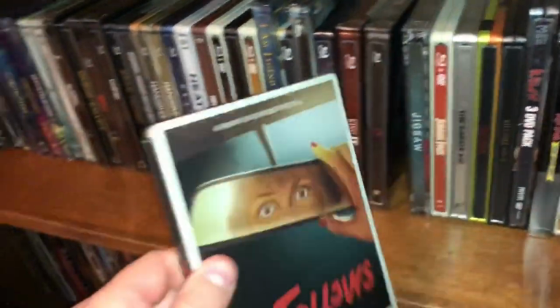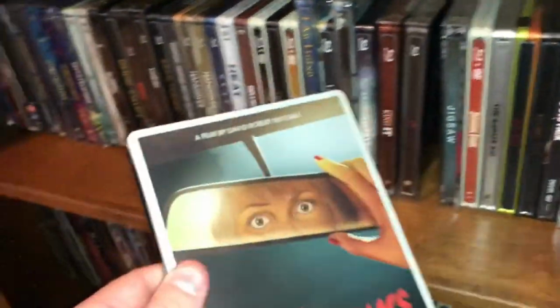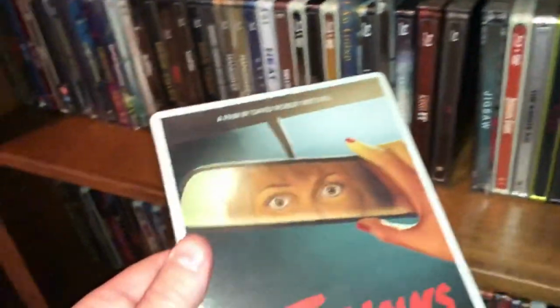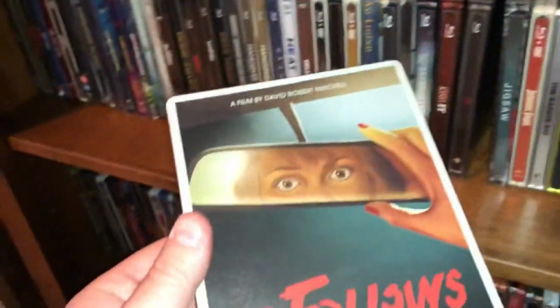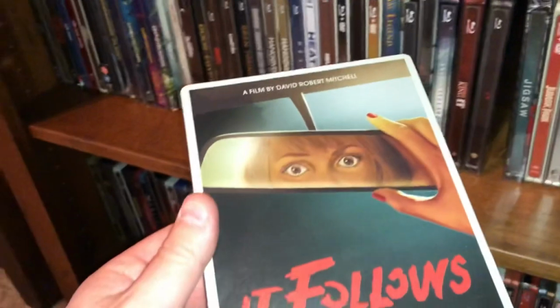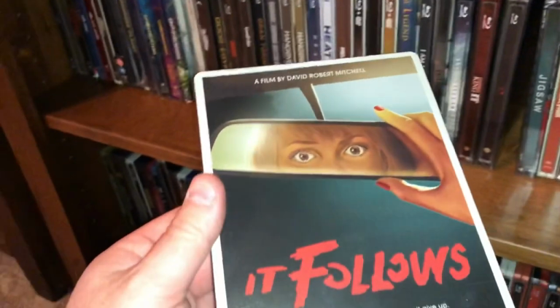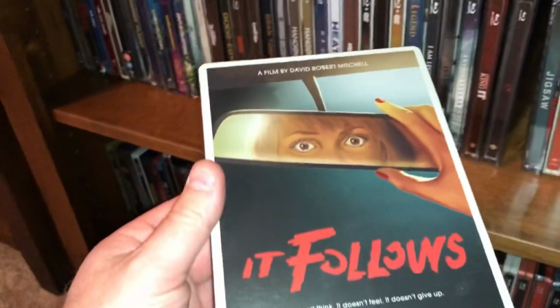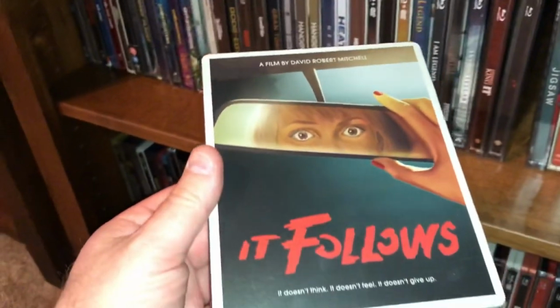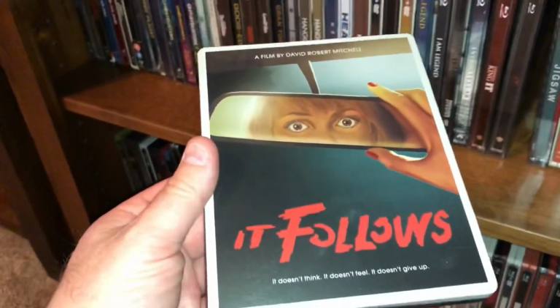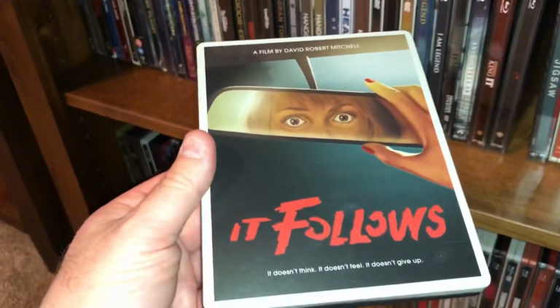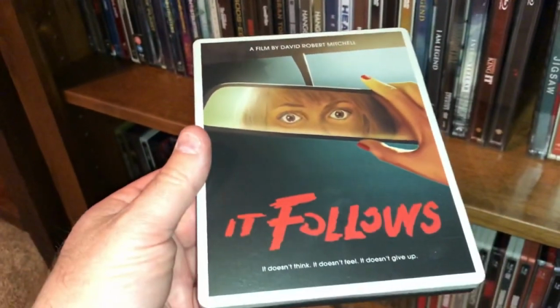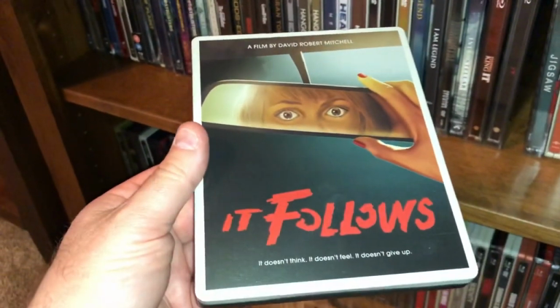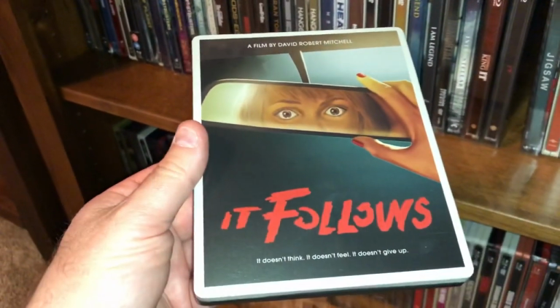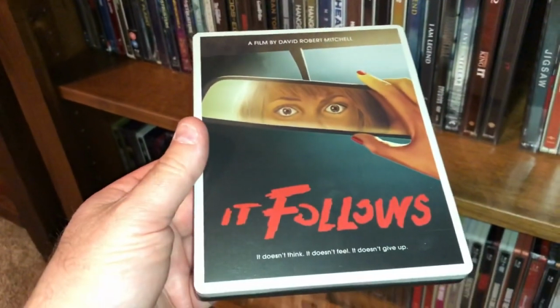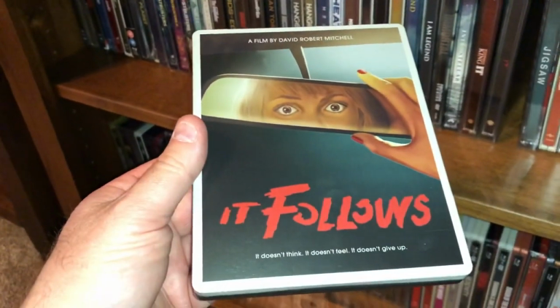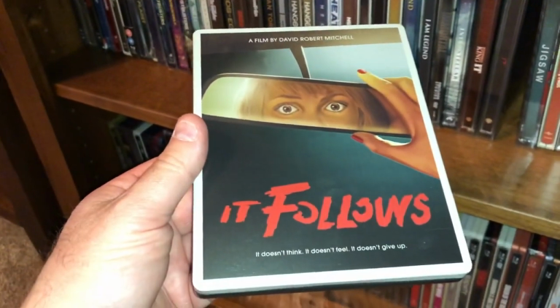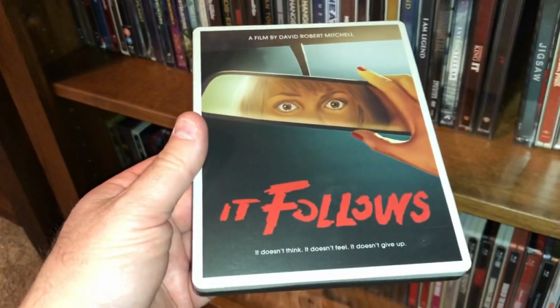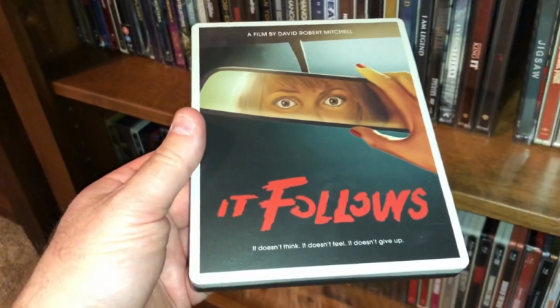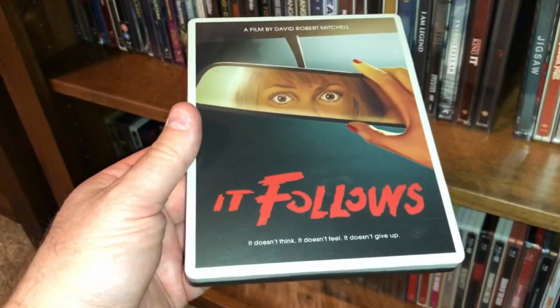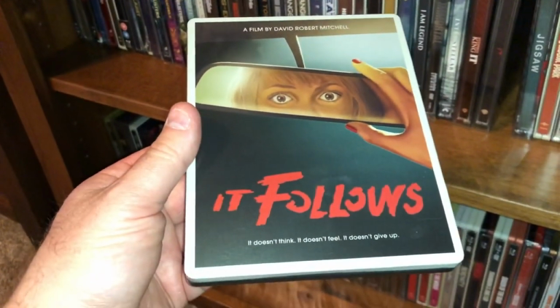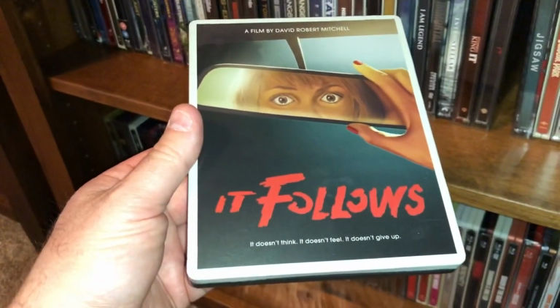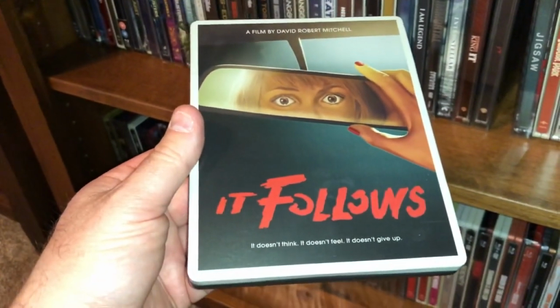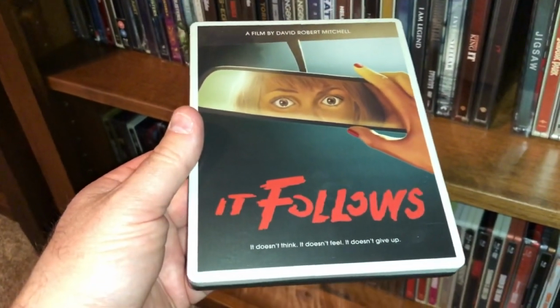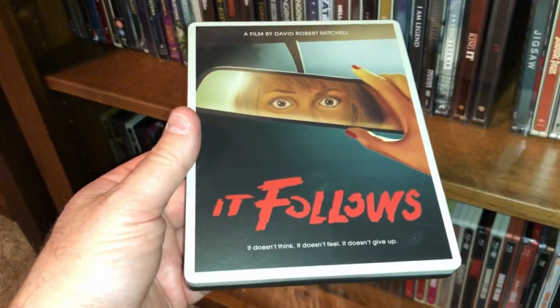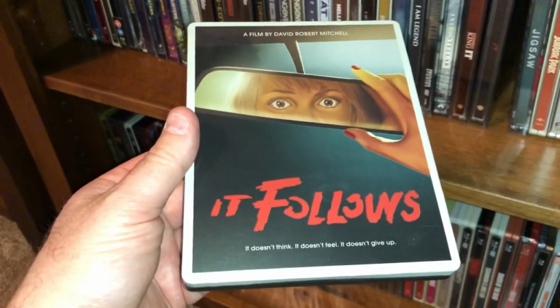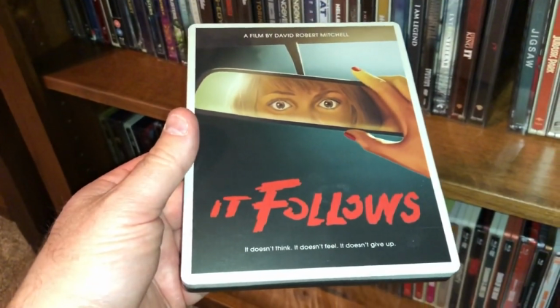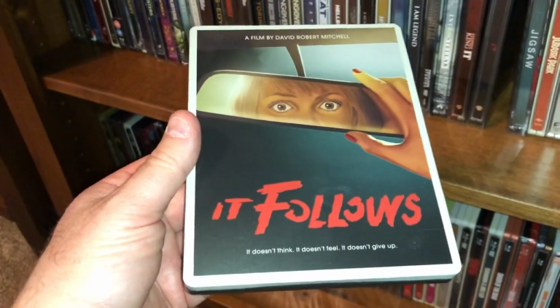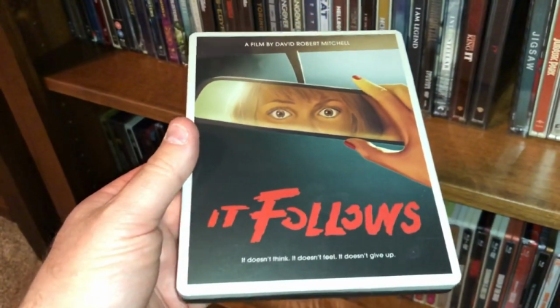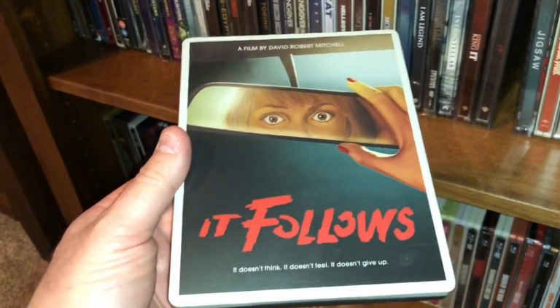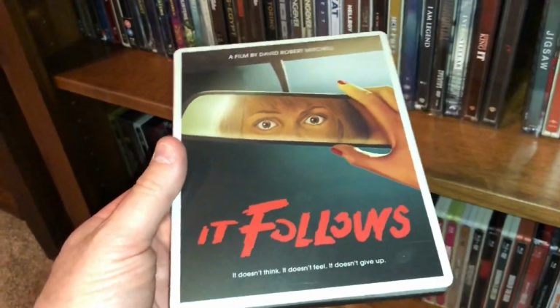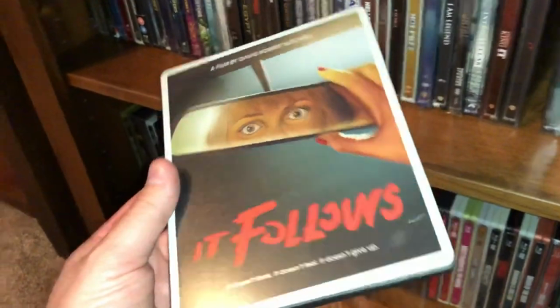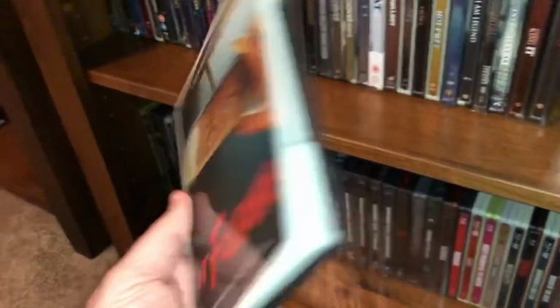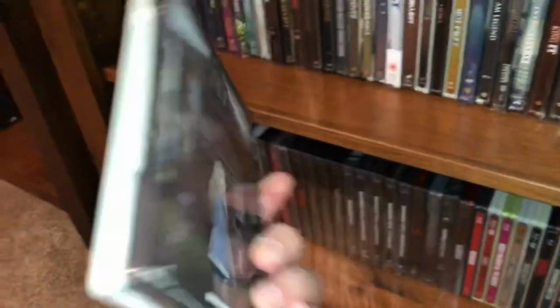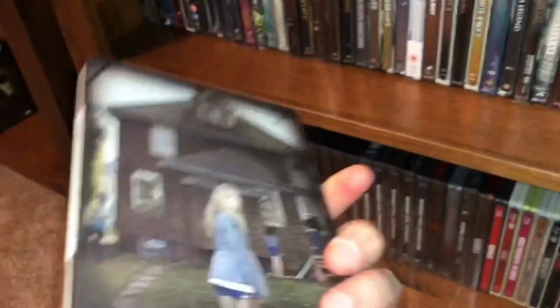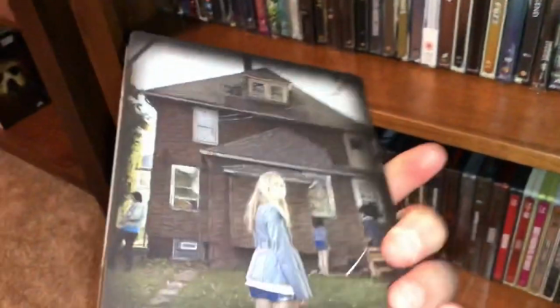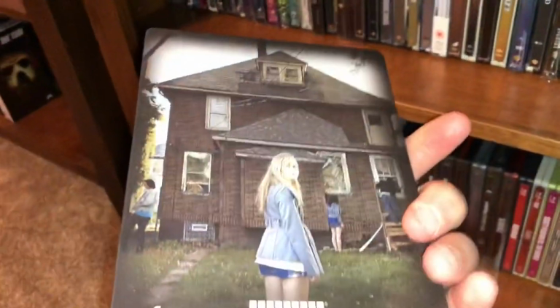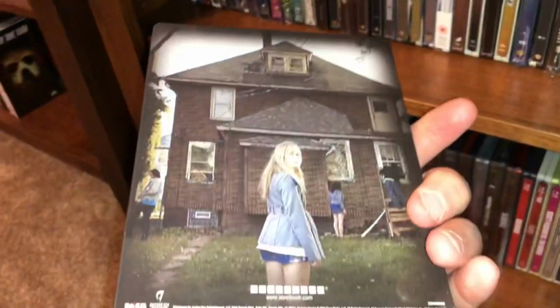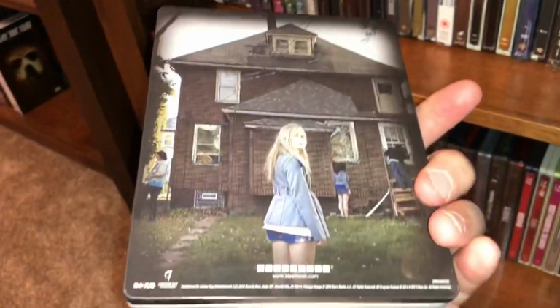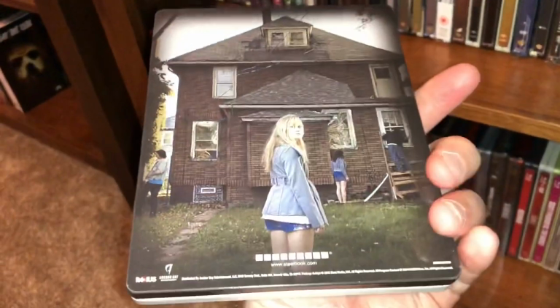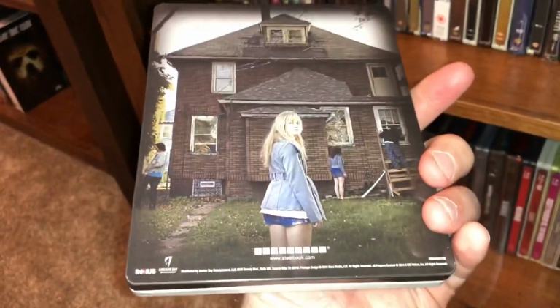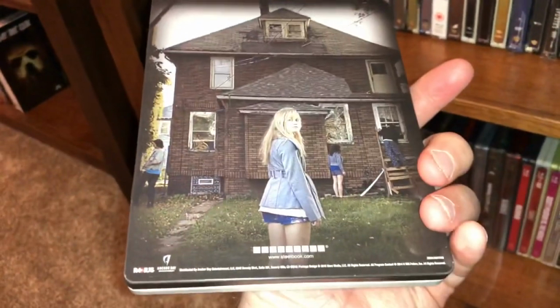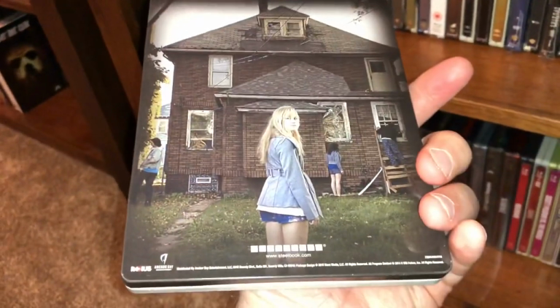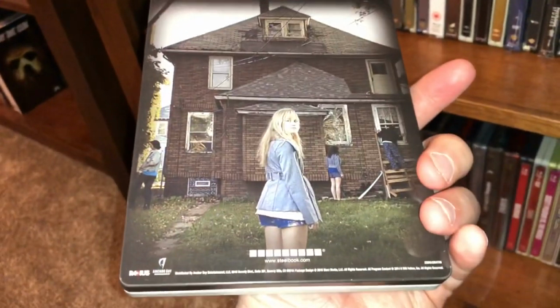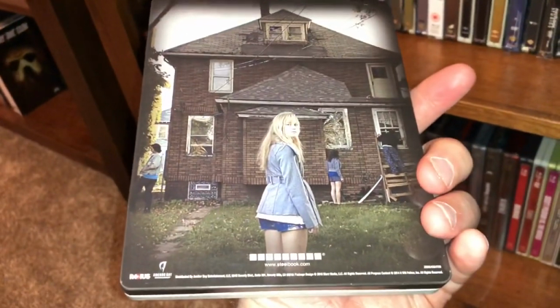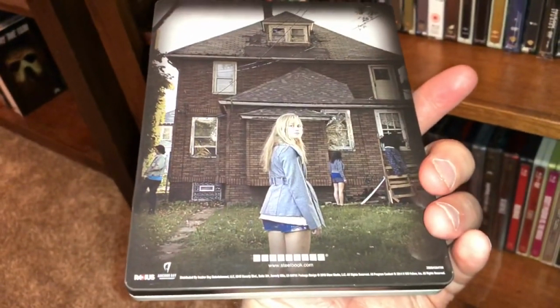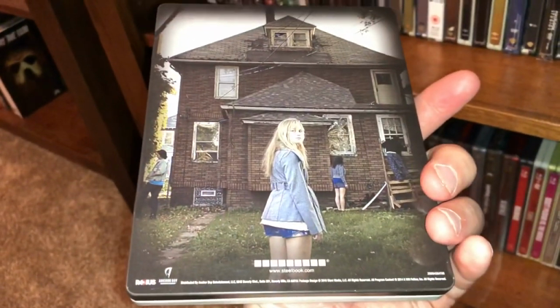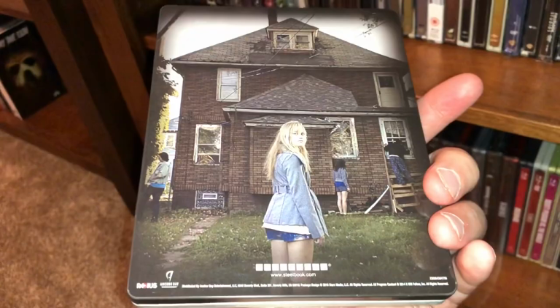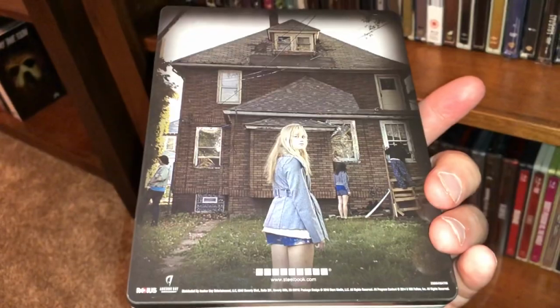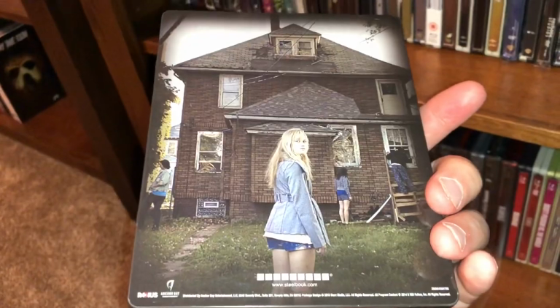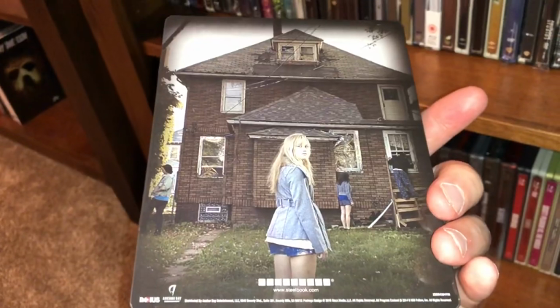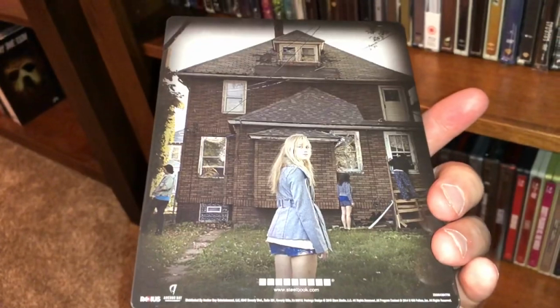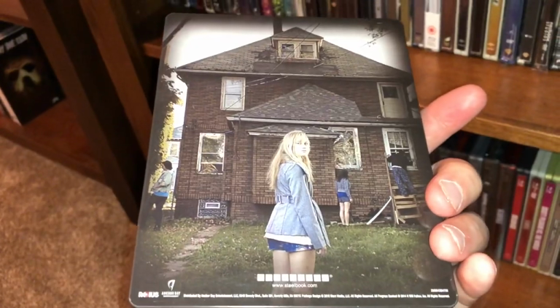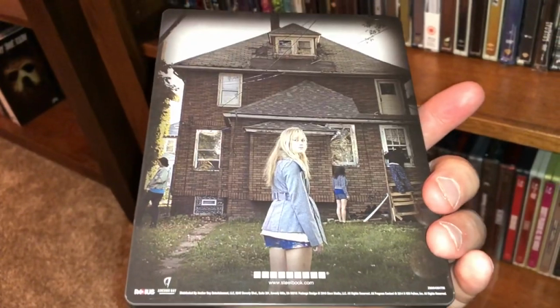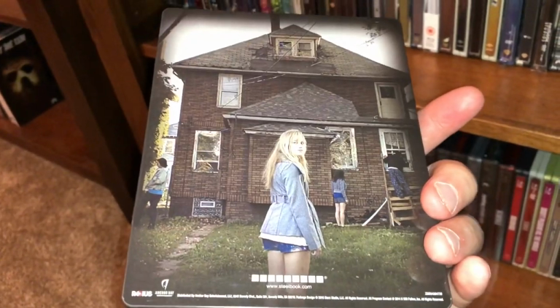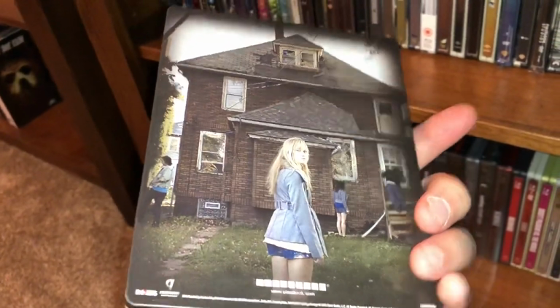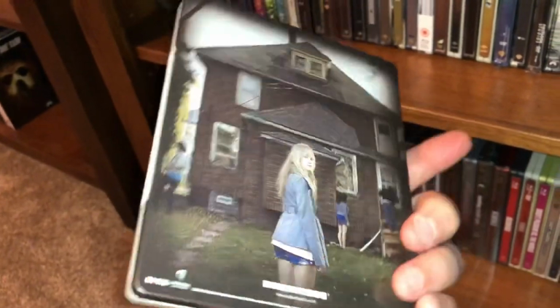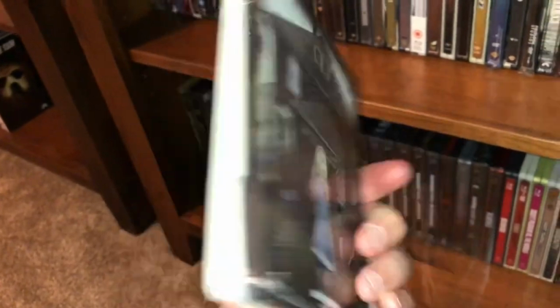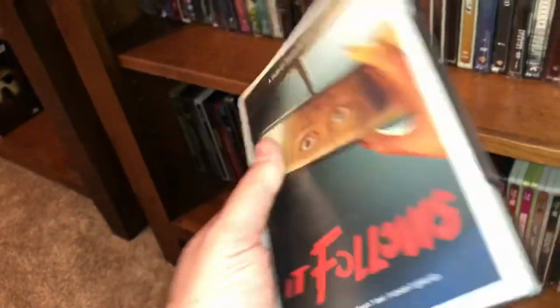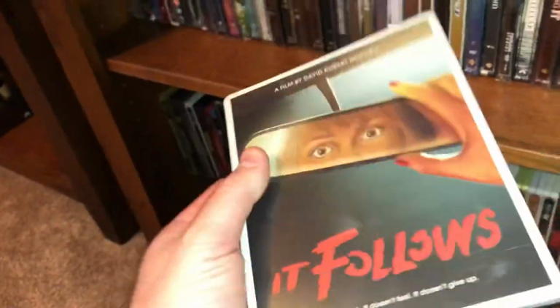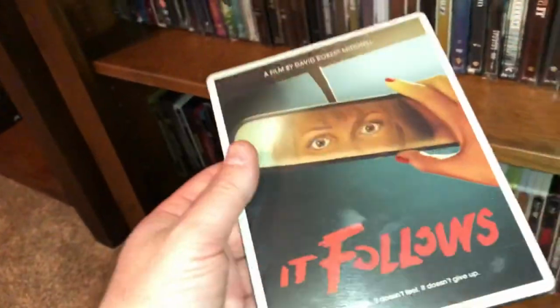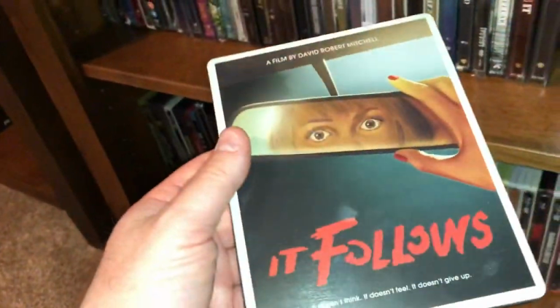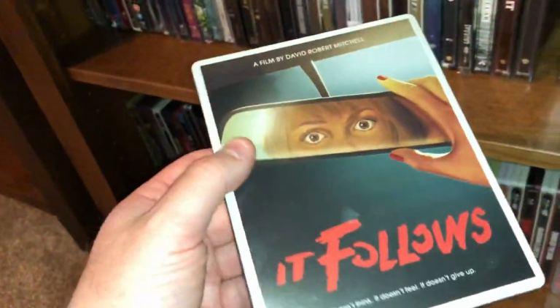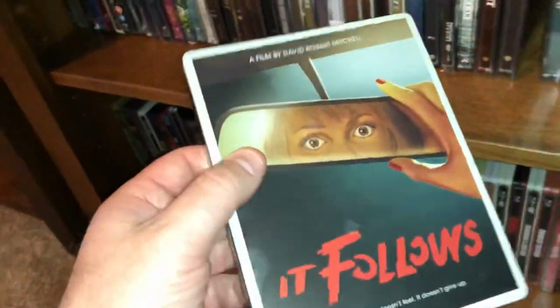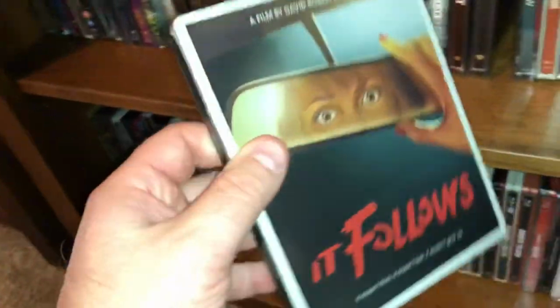This is a kind of a fun modern horror film called It Follows — I had a good time with this one. Put out by Anchor Bay.